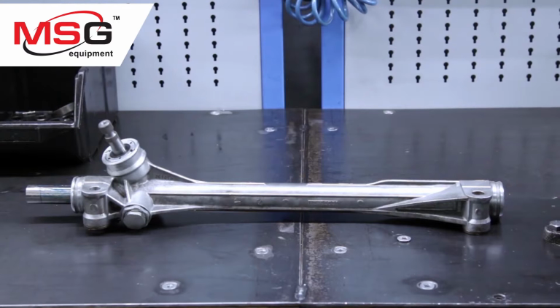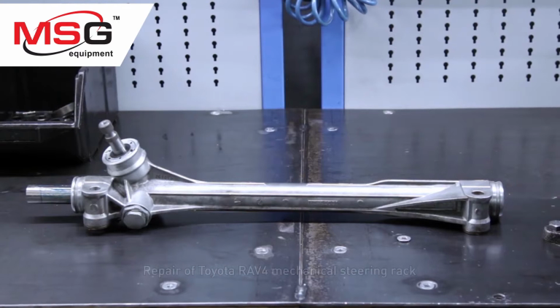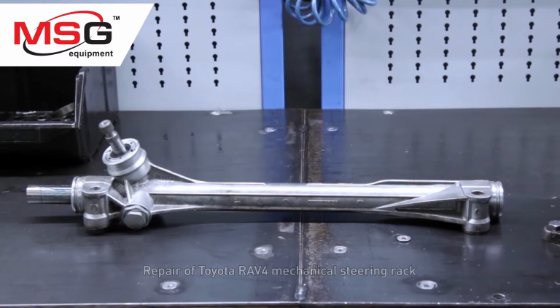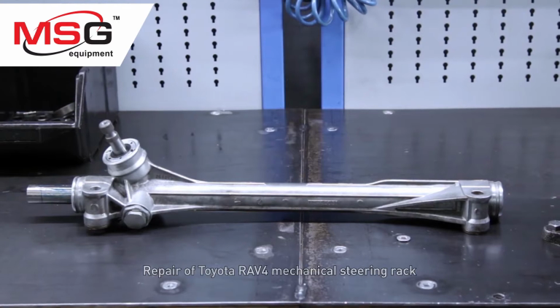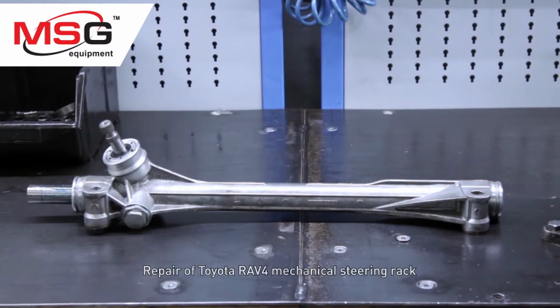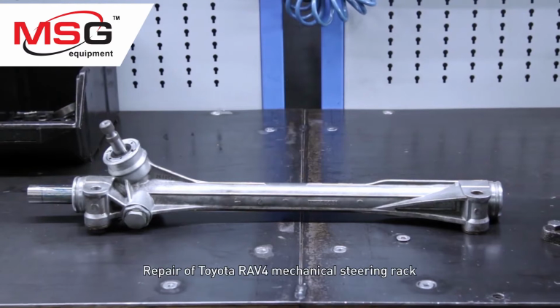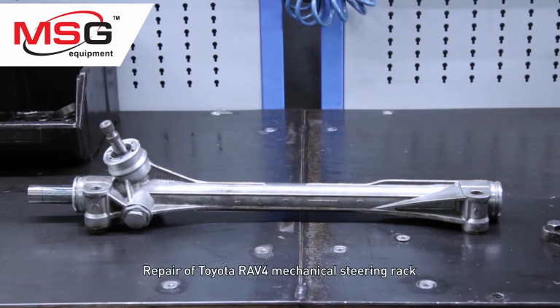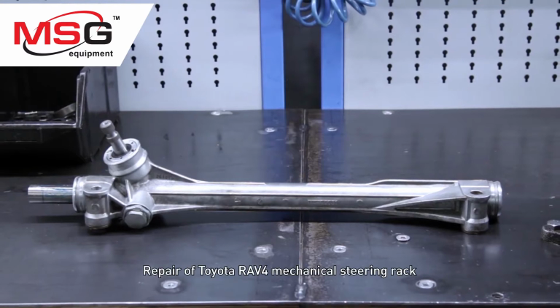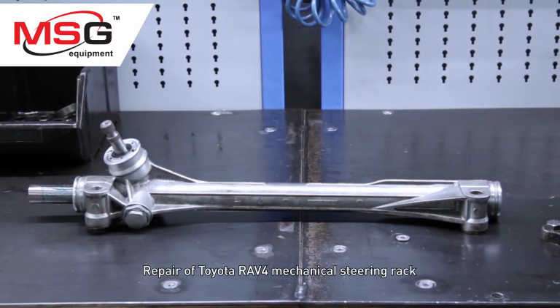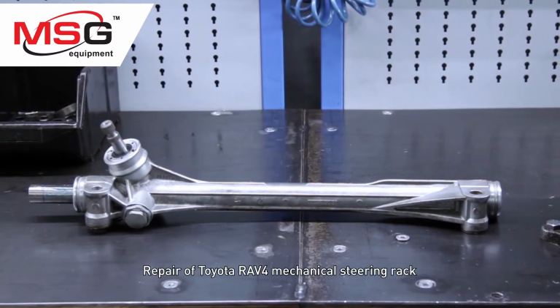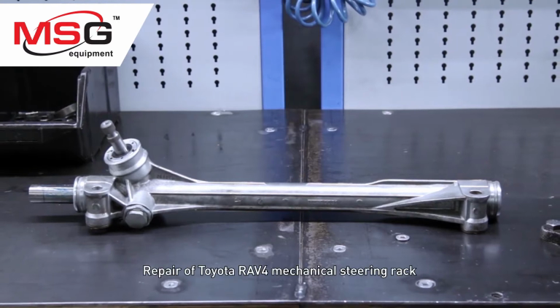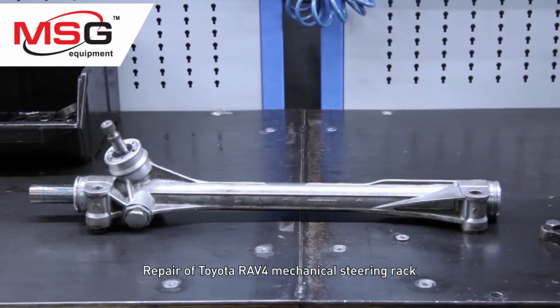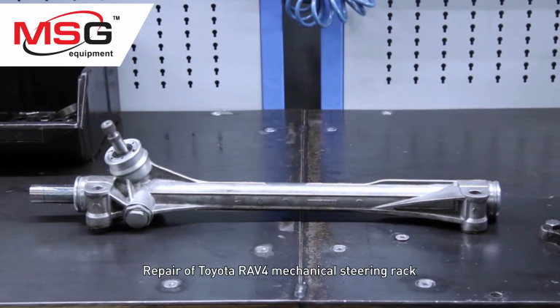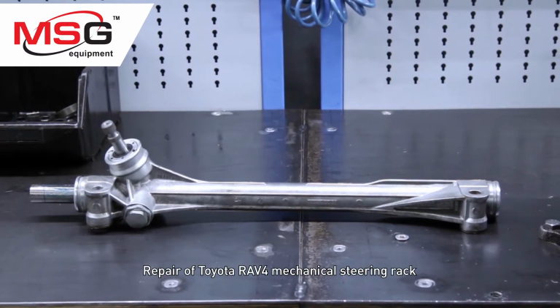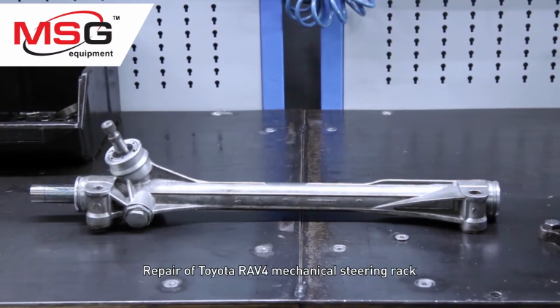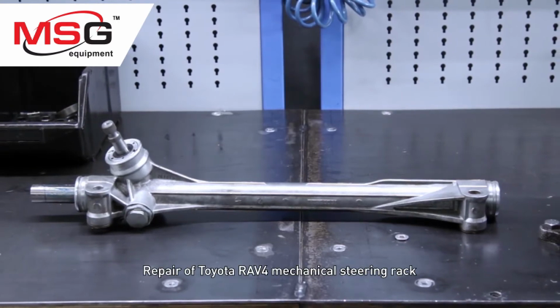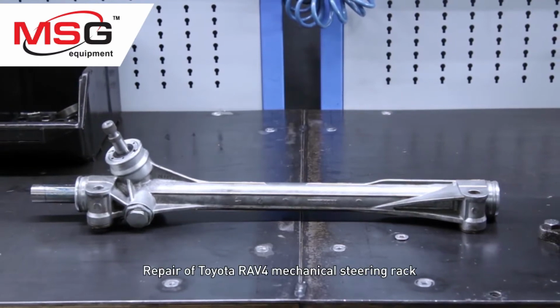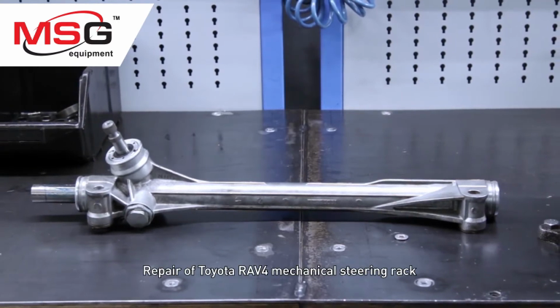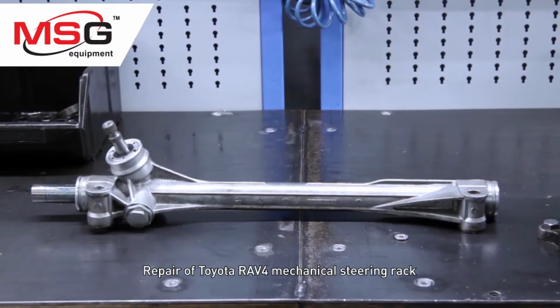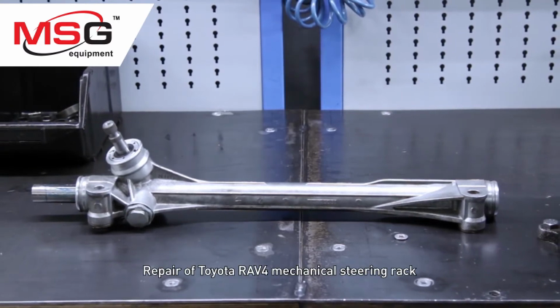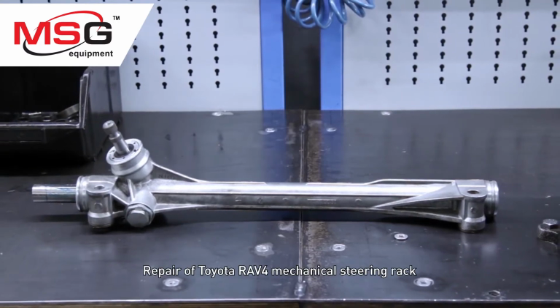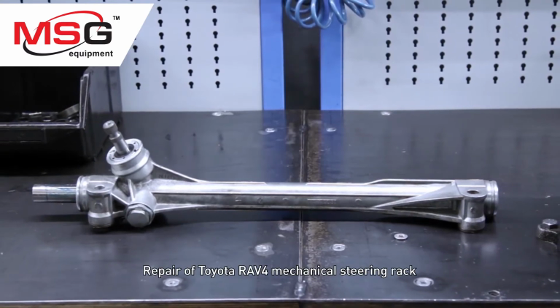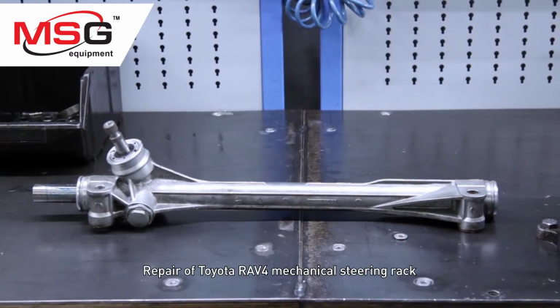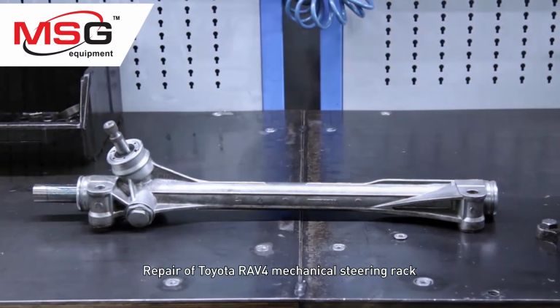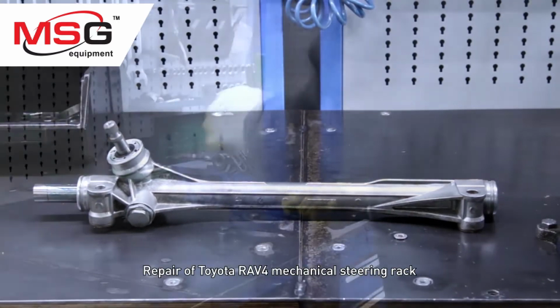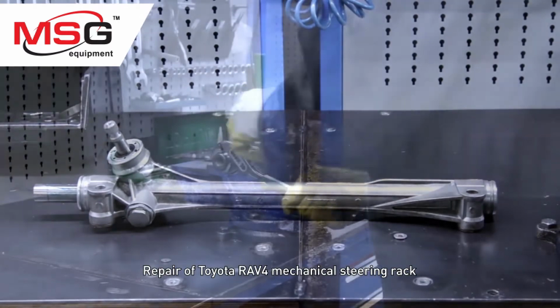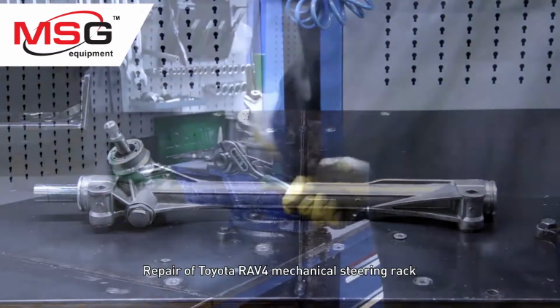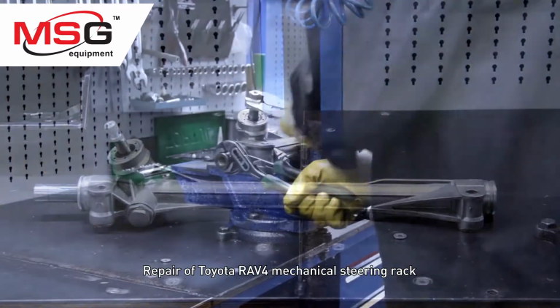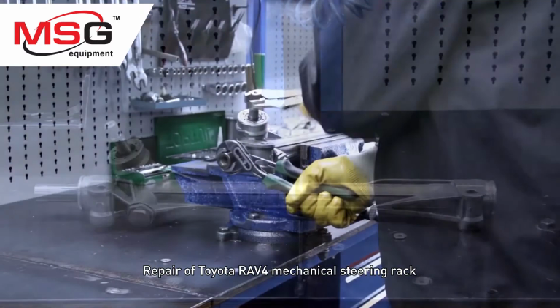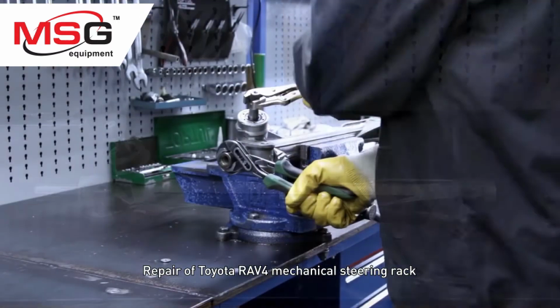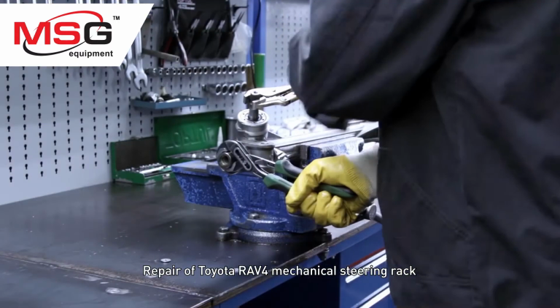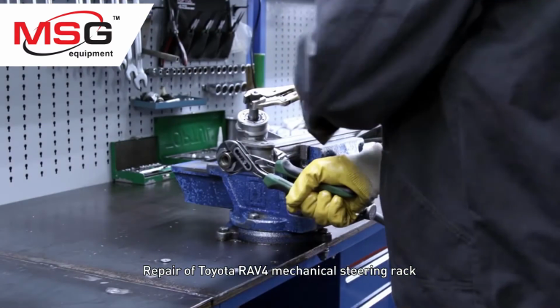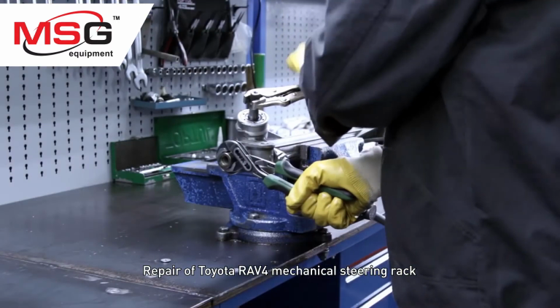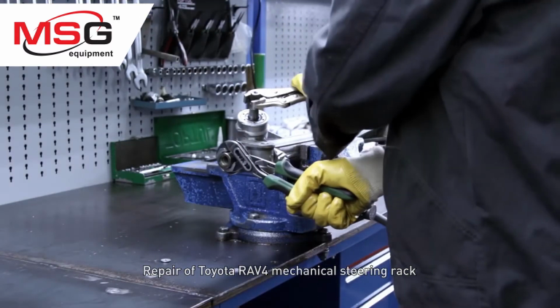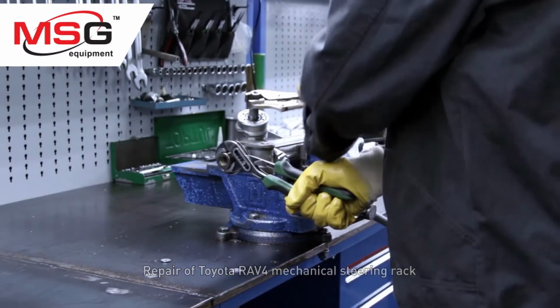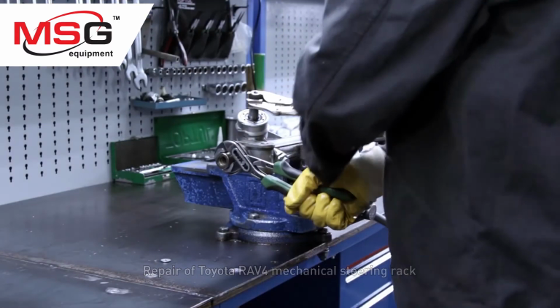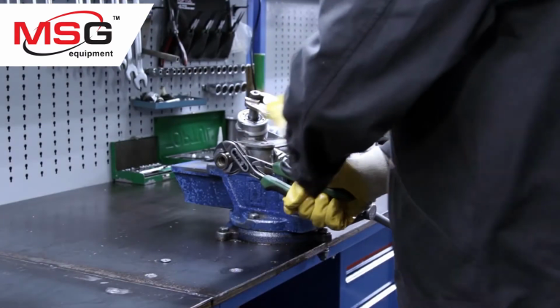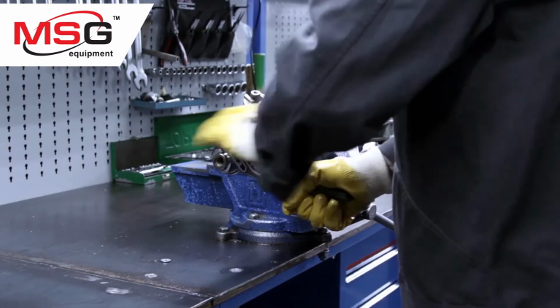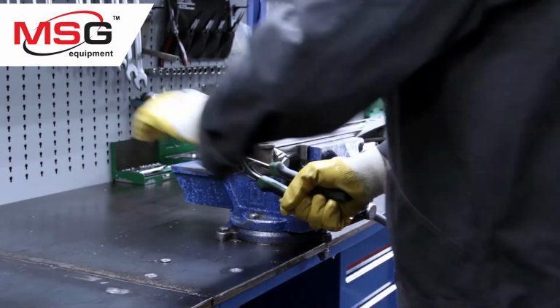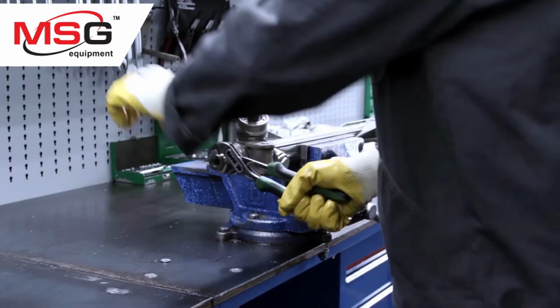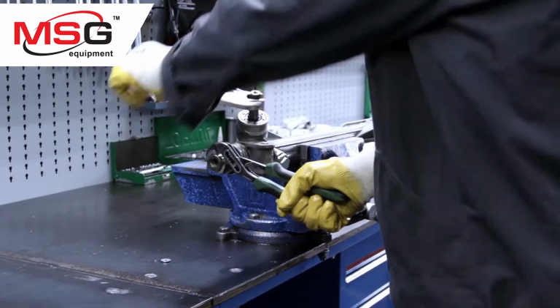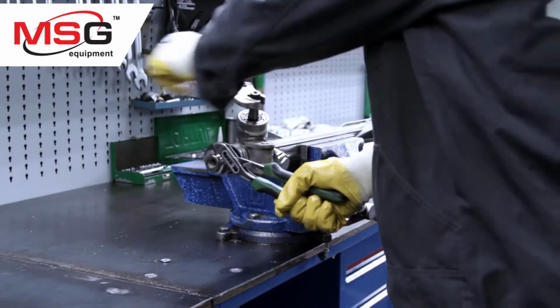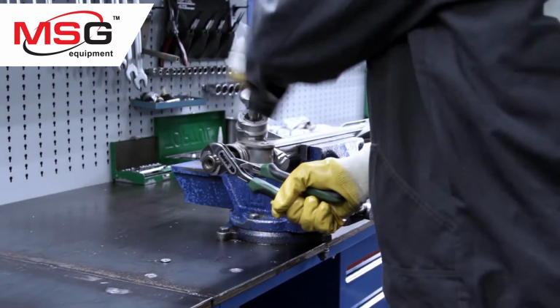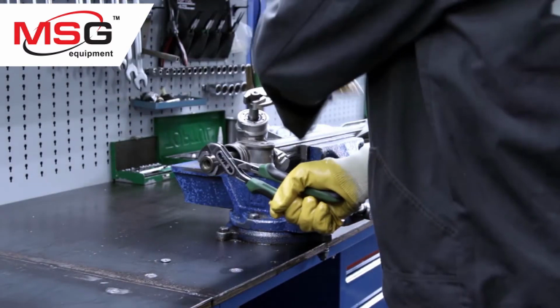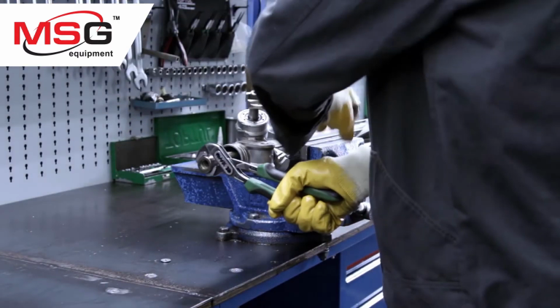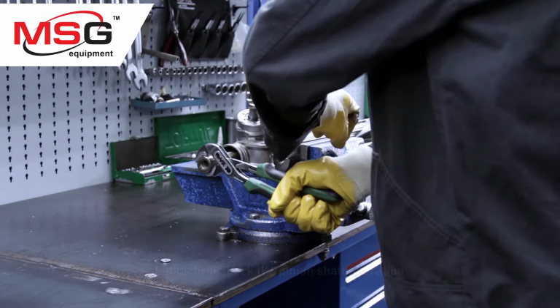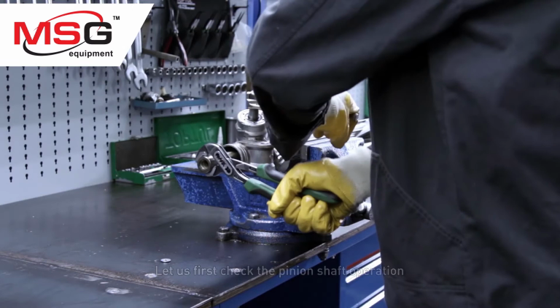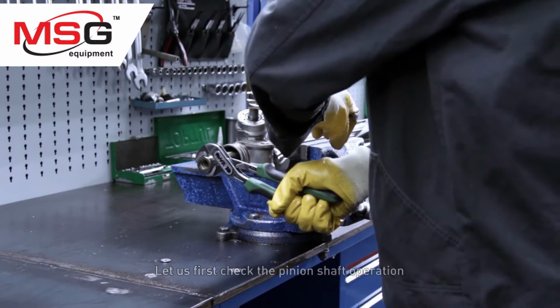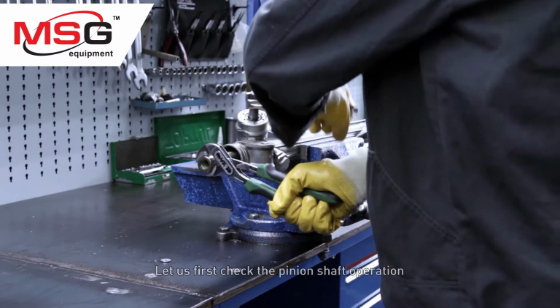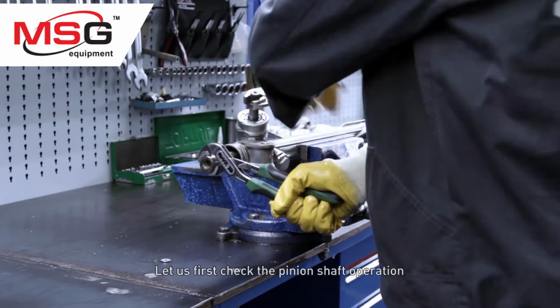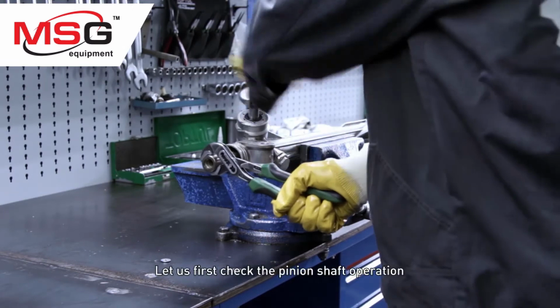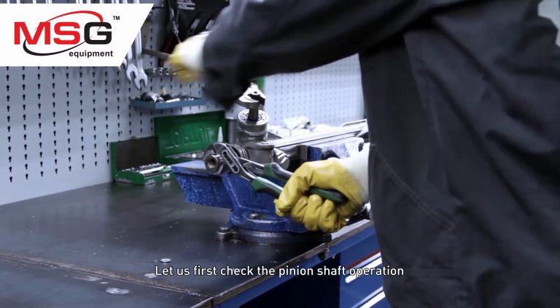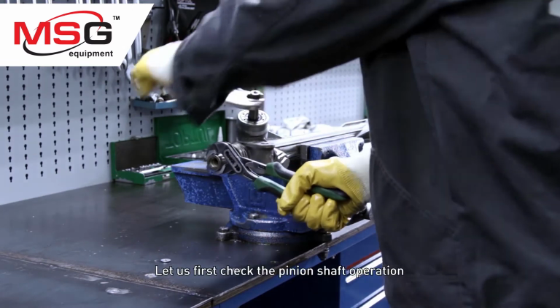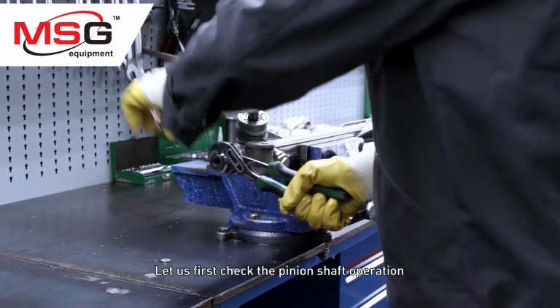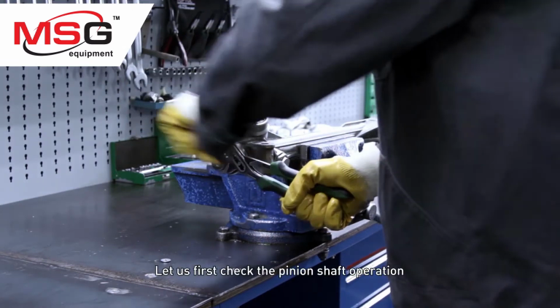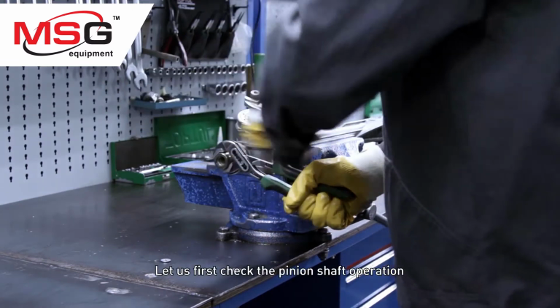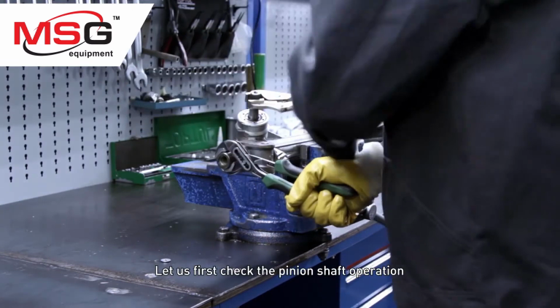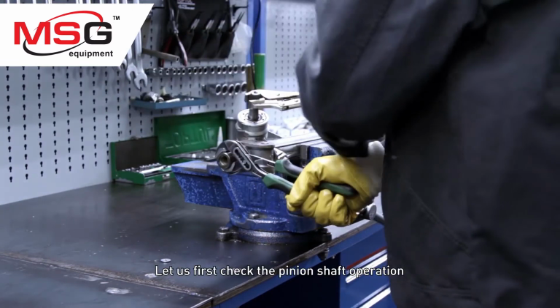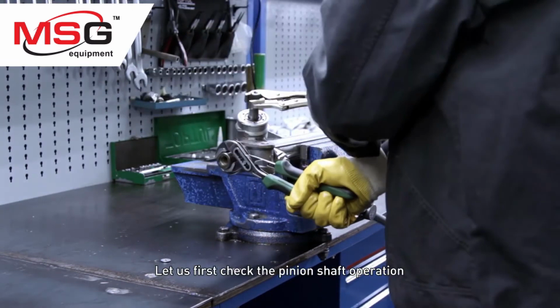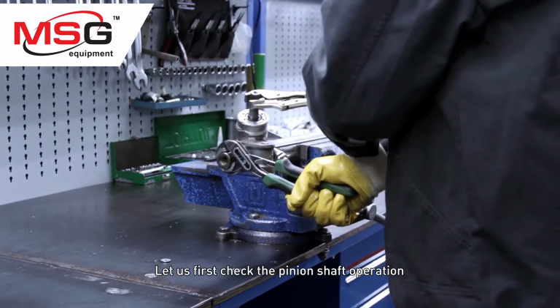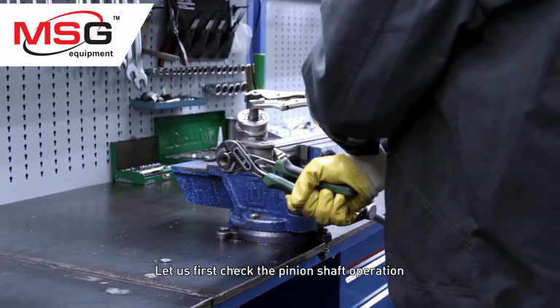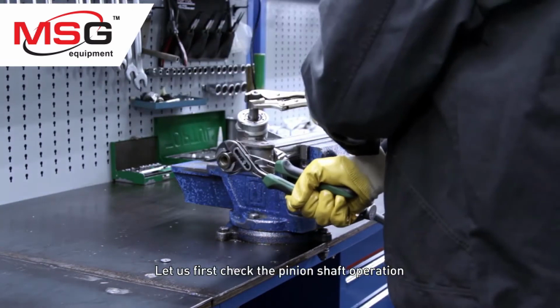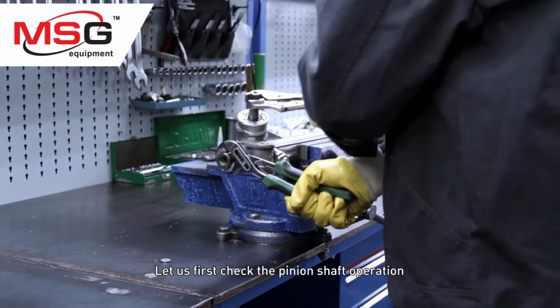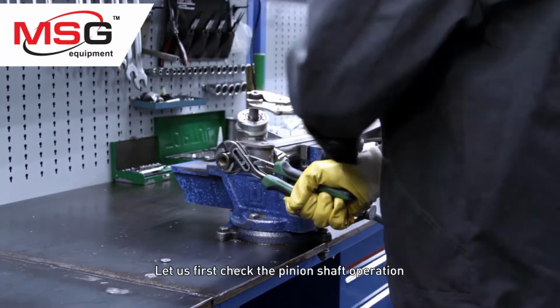Repair of Toyota RAV4 mechanical steering rack. Let us first check the pinion shaft operation.